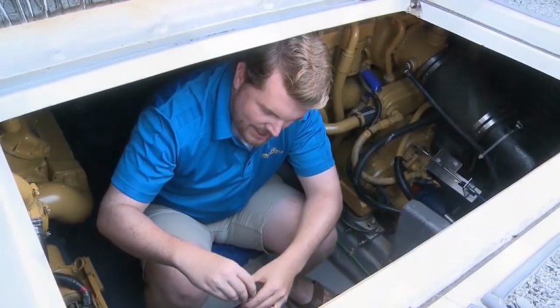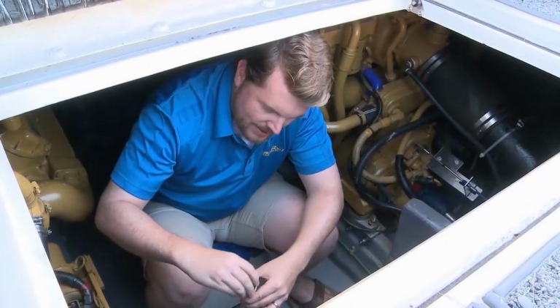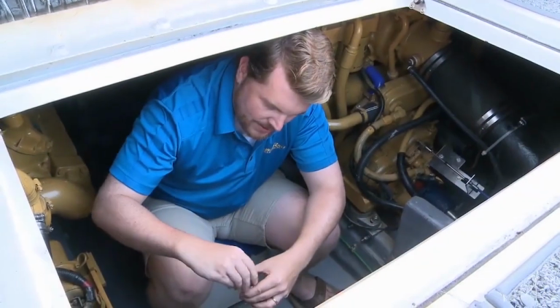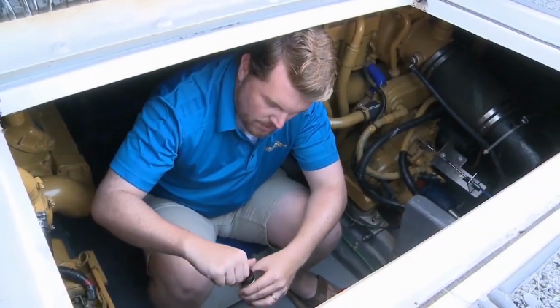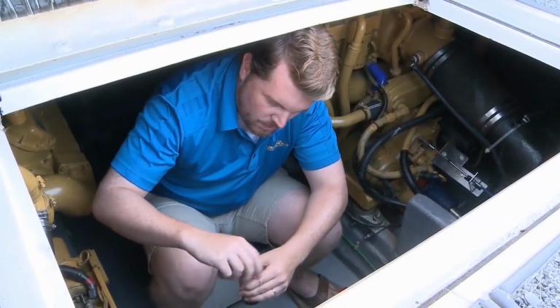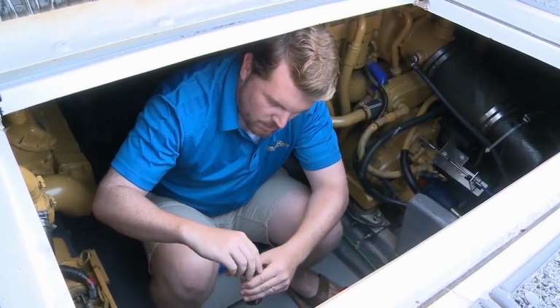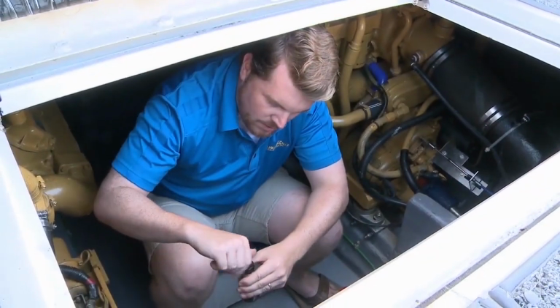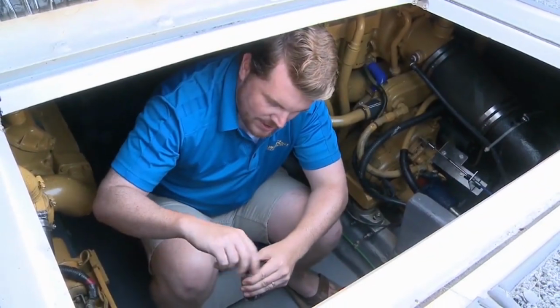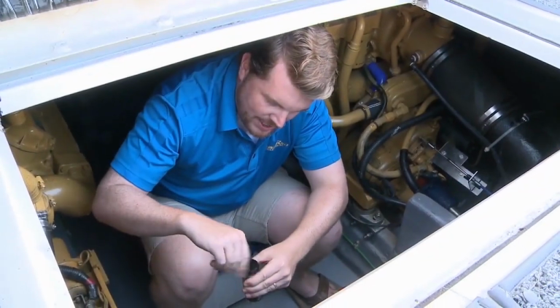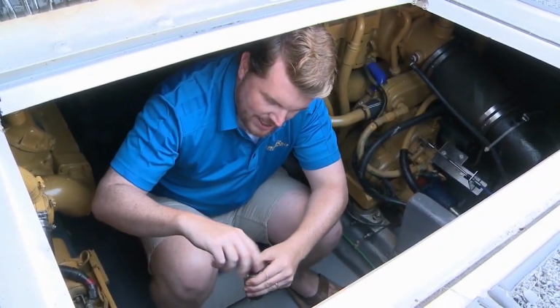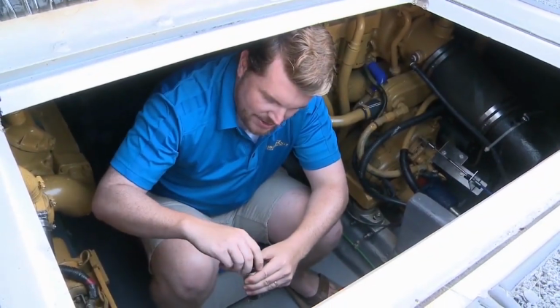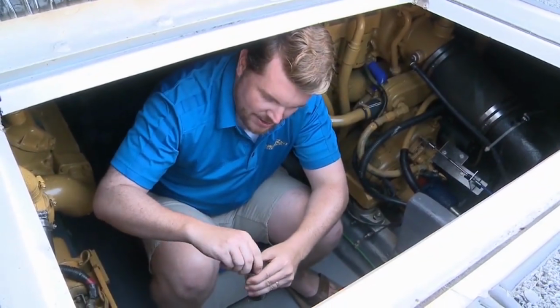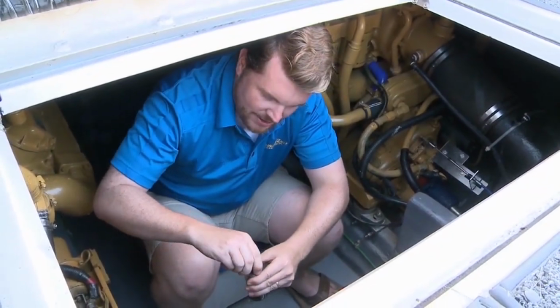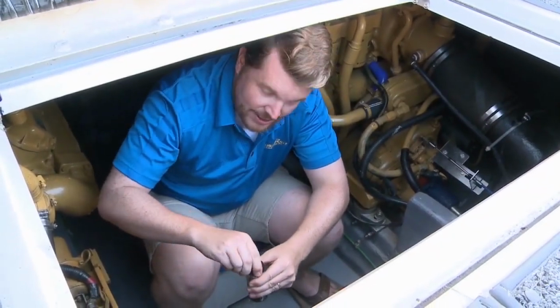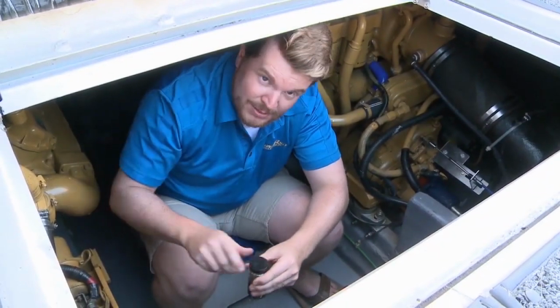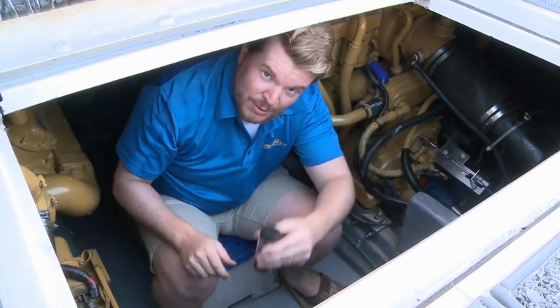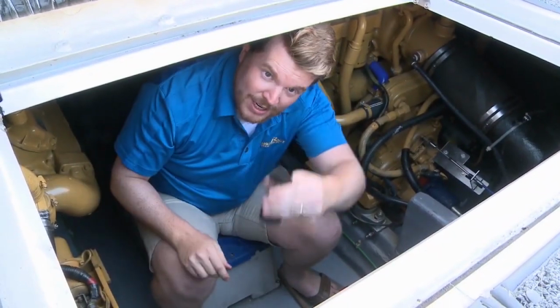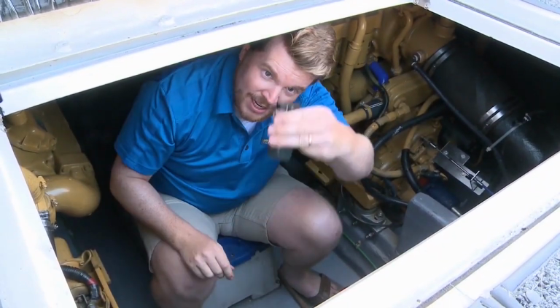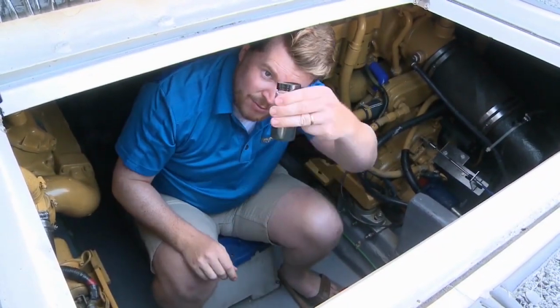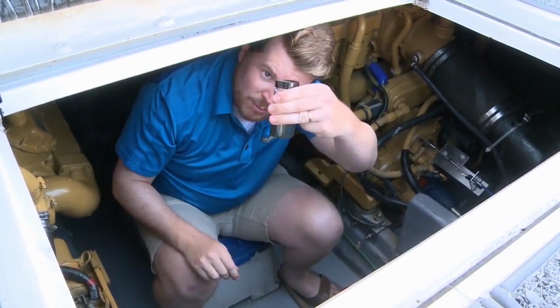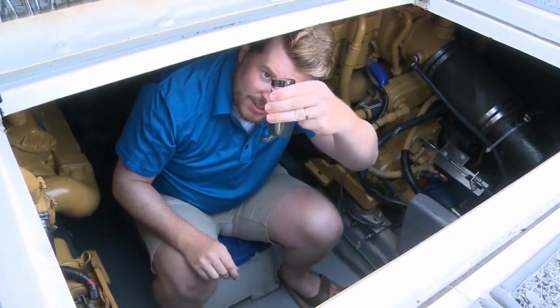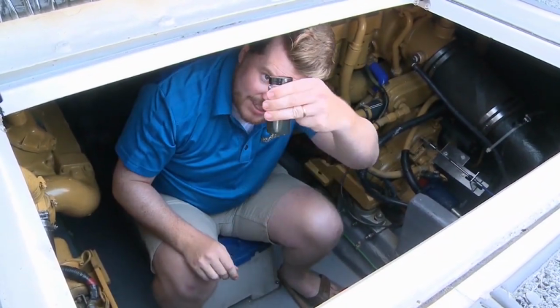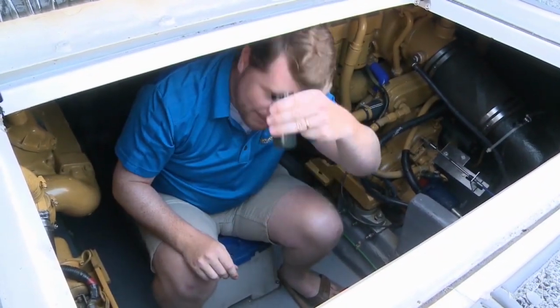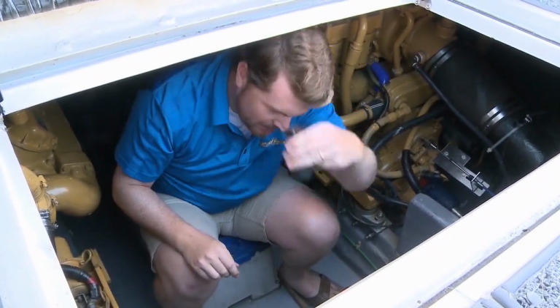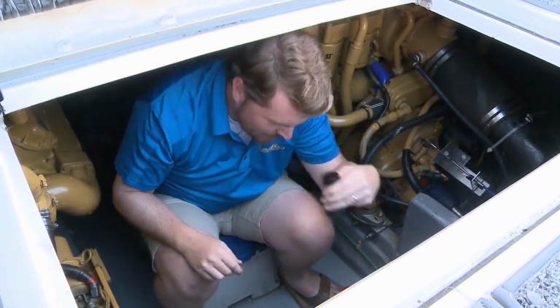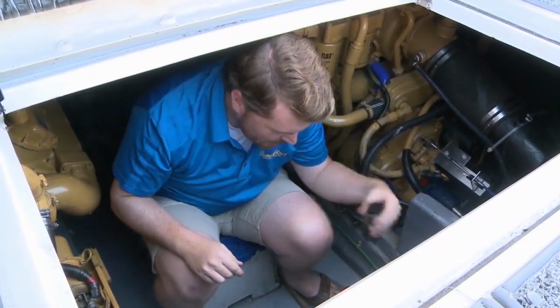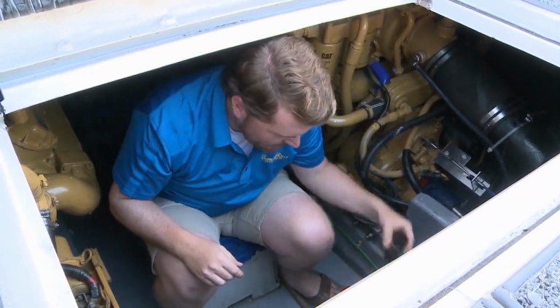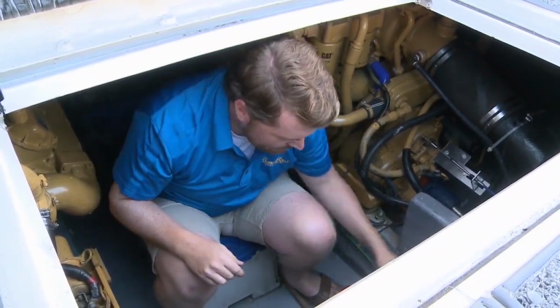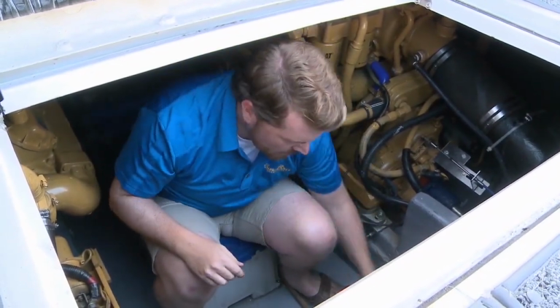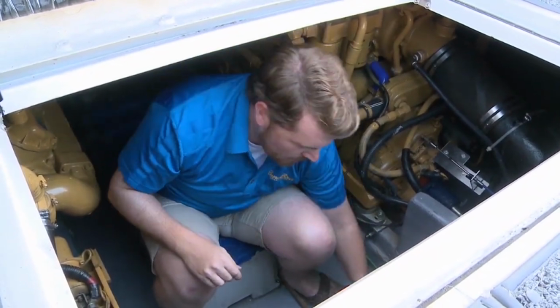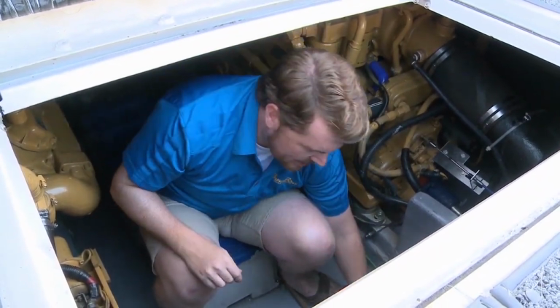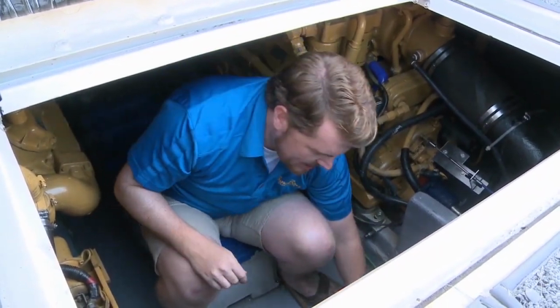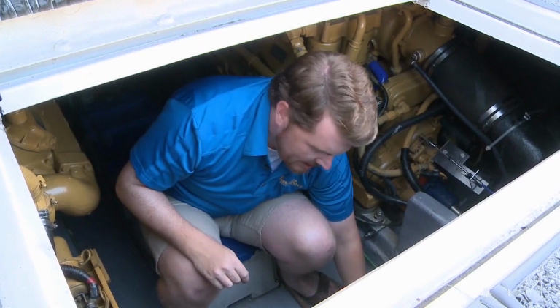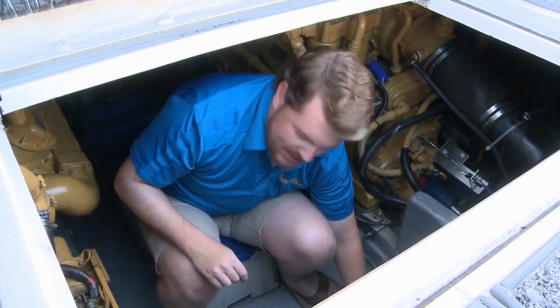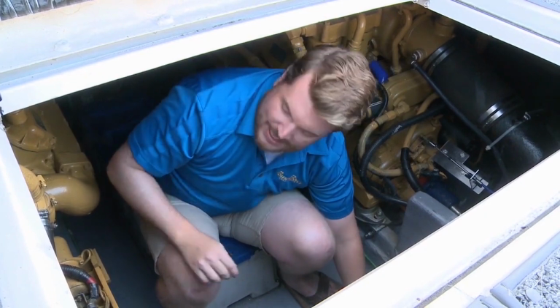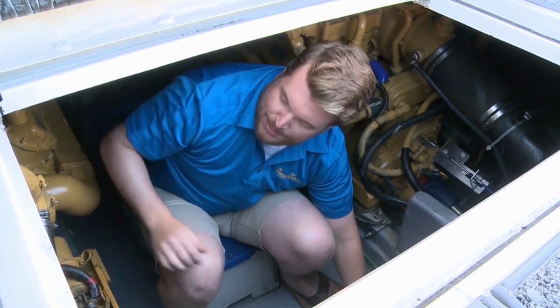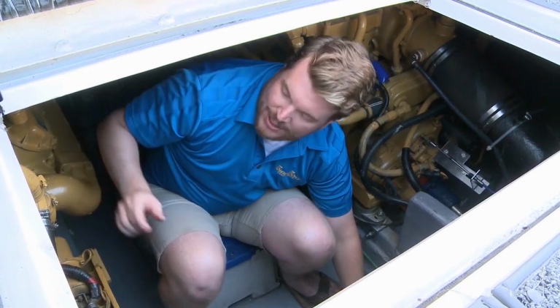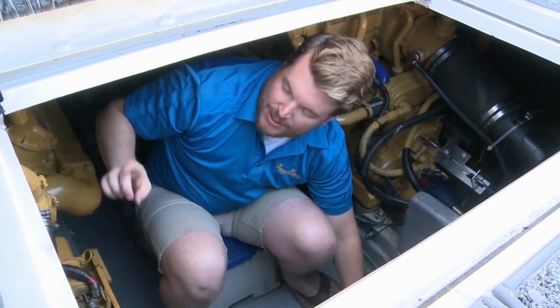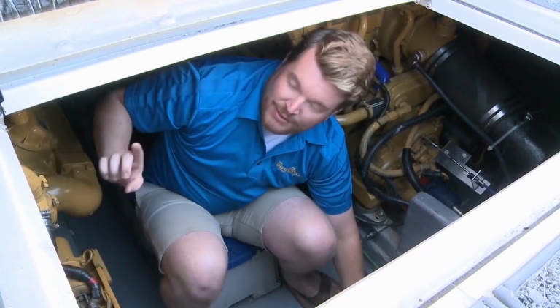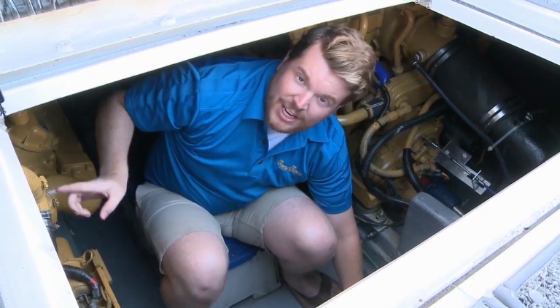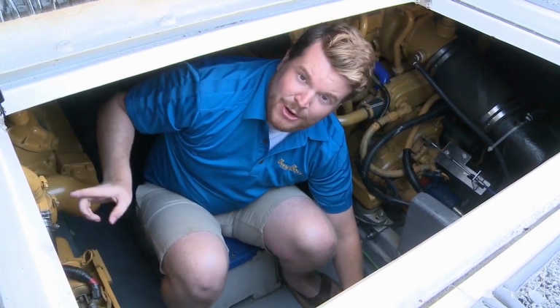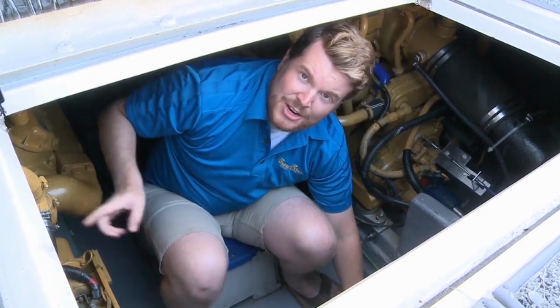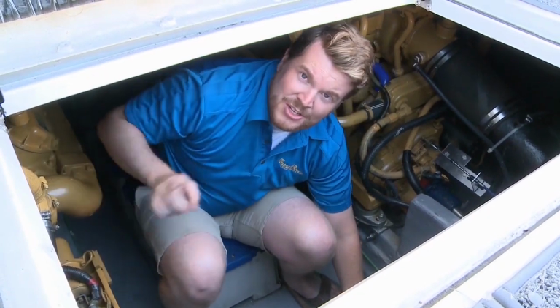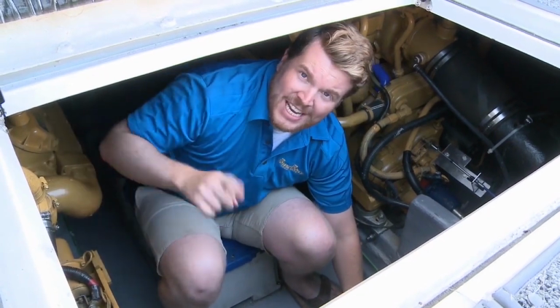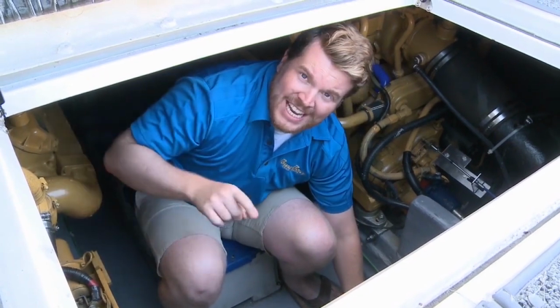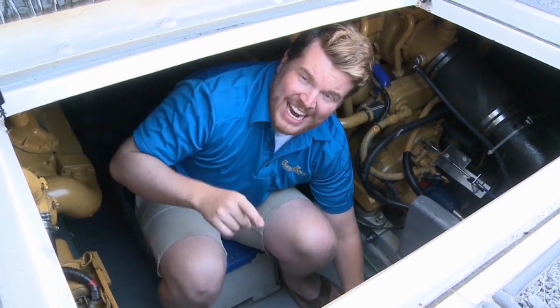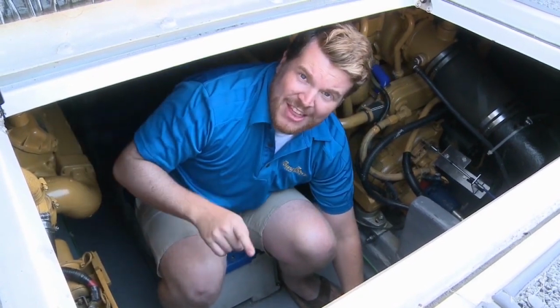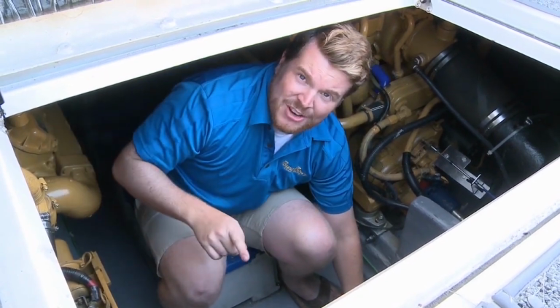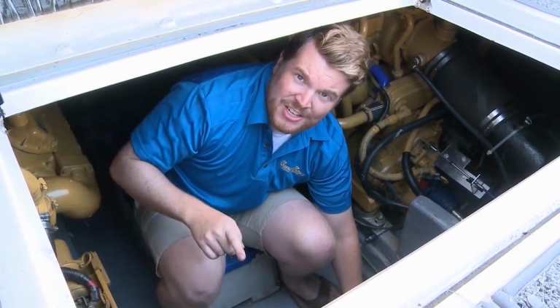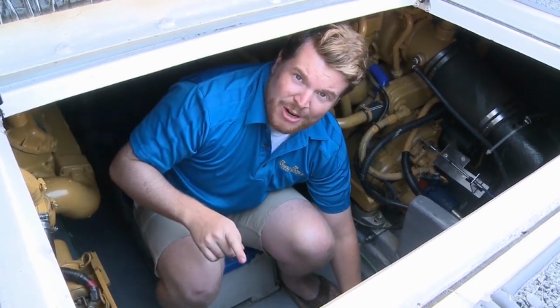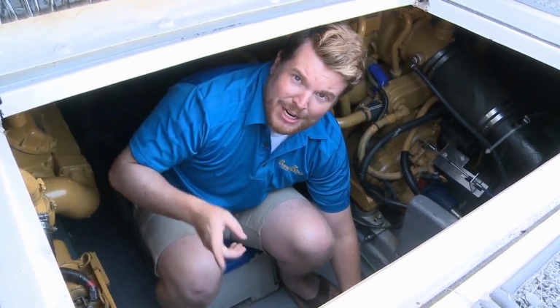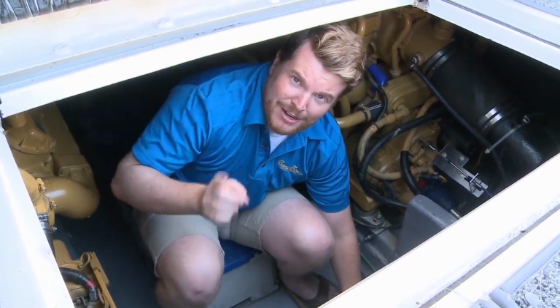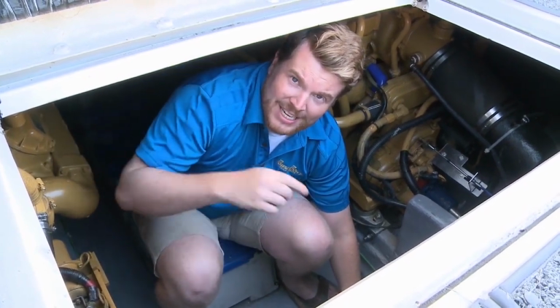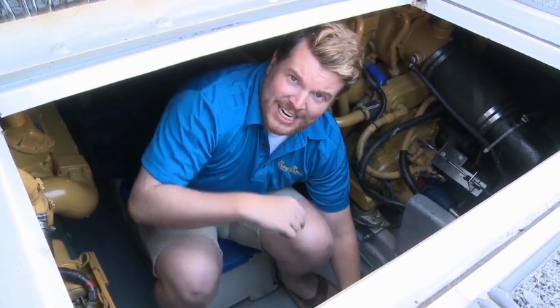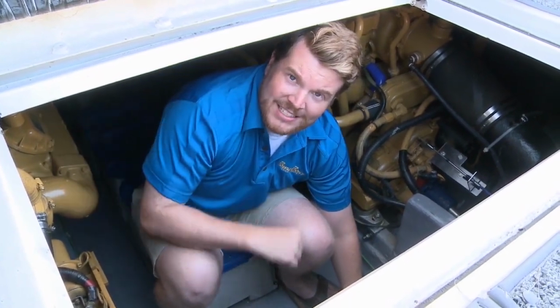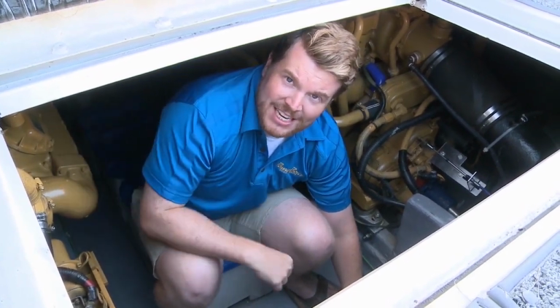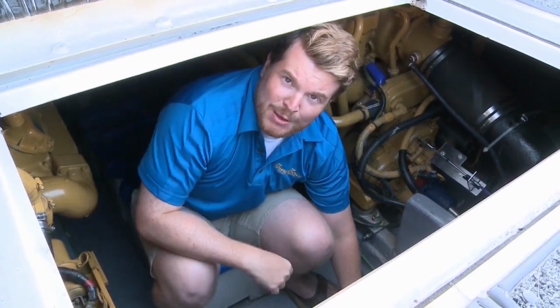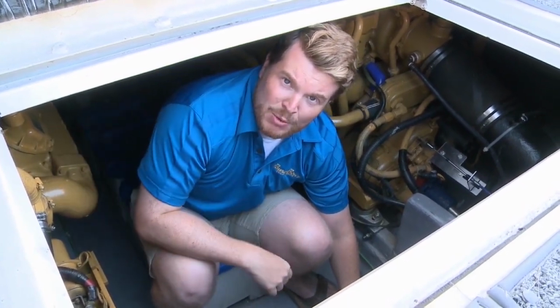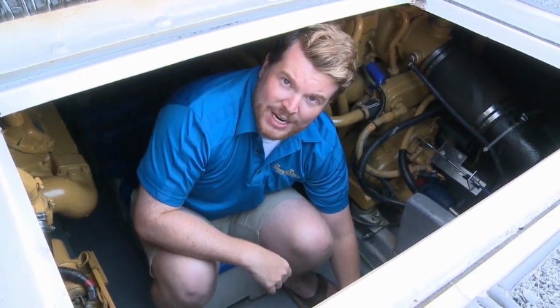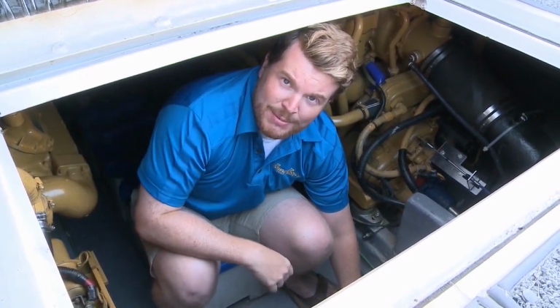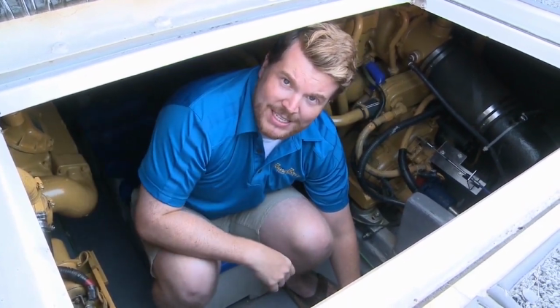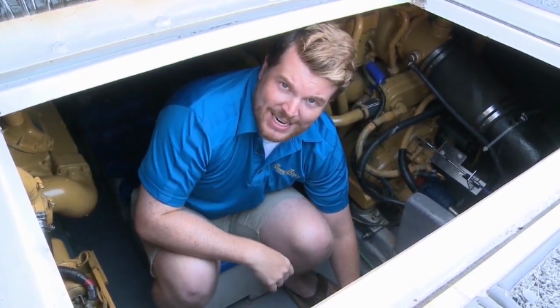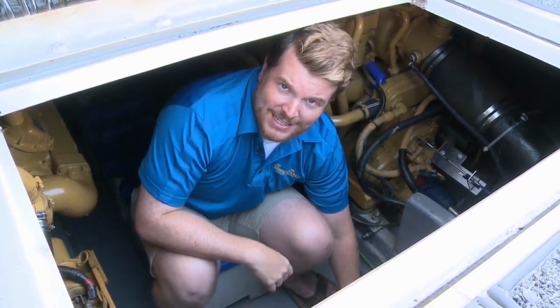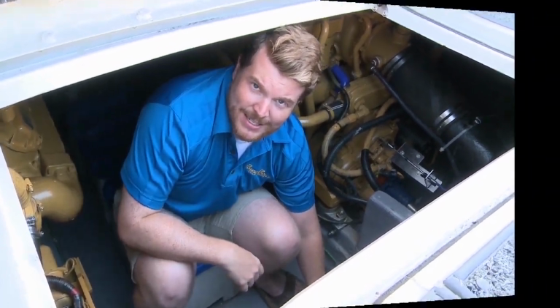So that's one engine done — we have one sample of oil. We're going to take a sample out of the other engine and the generator and send them away to be tested.